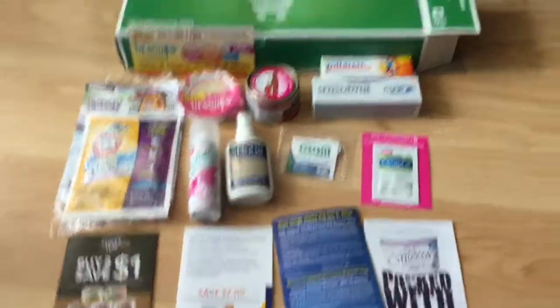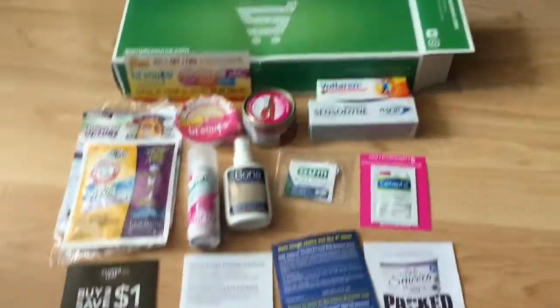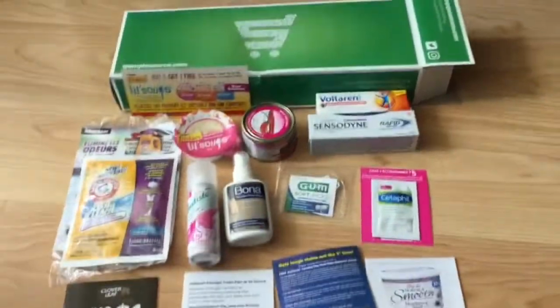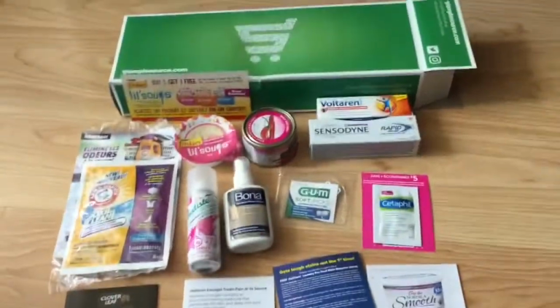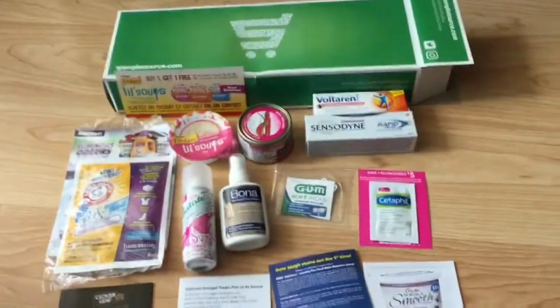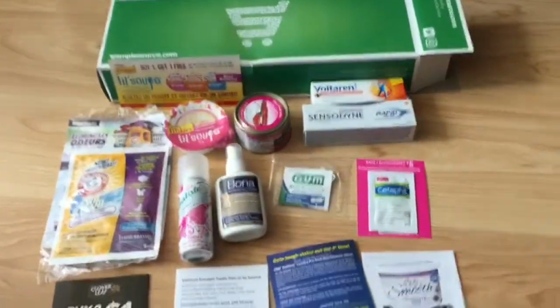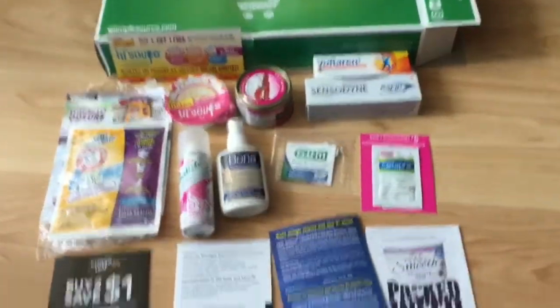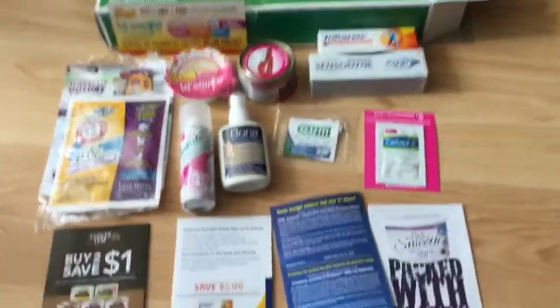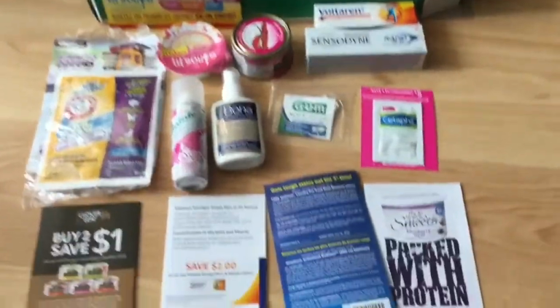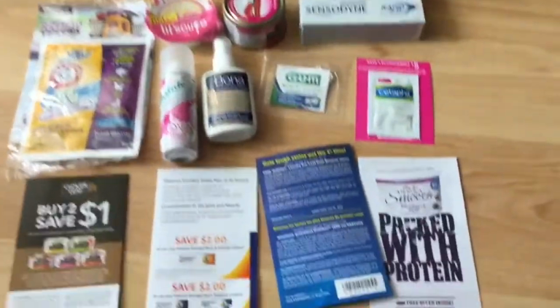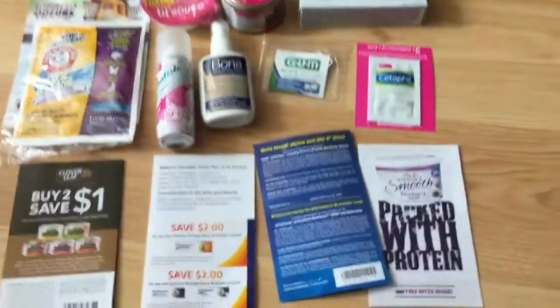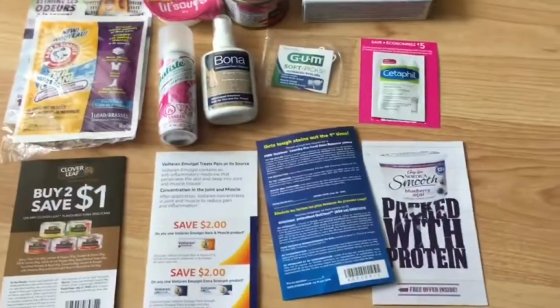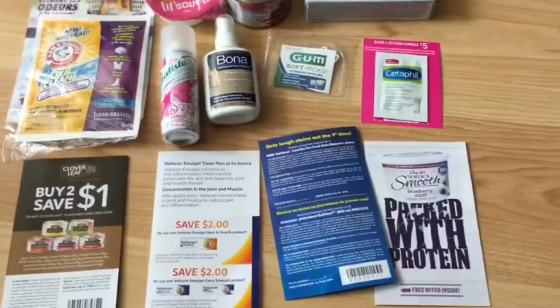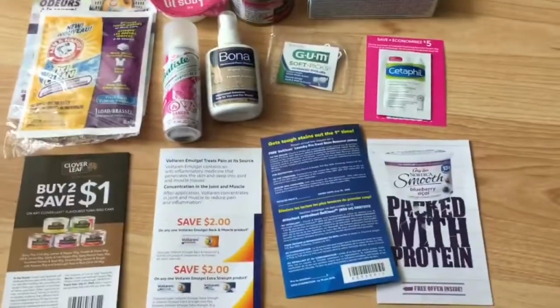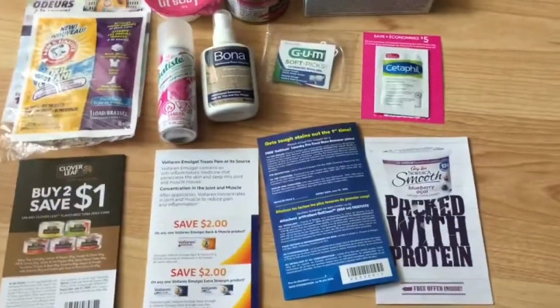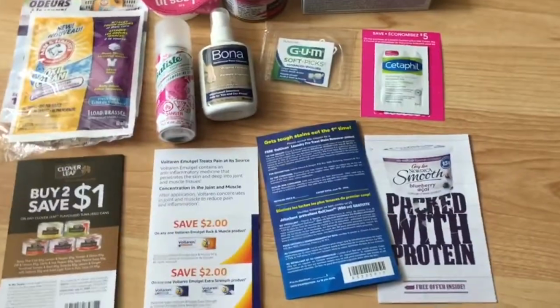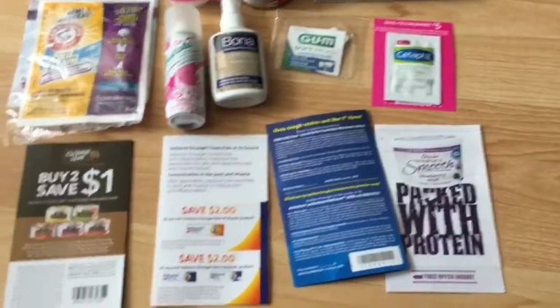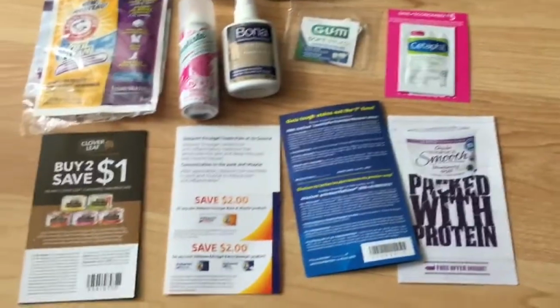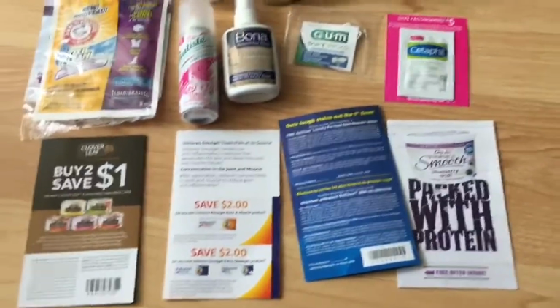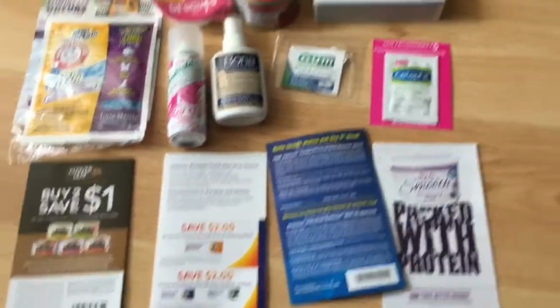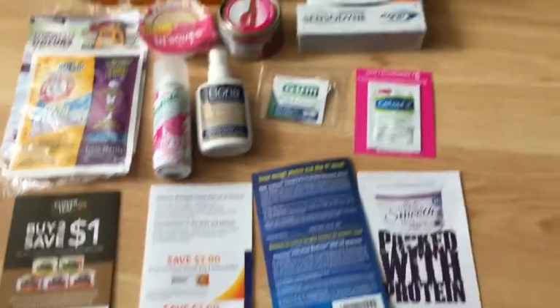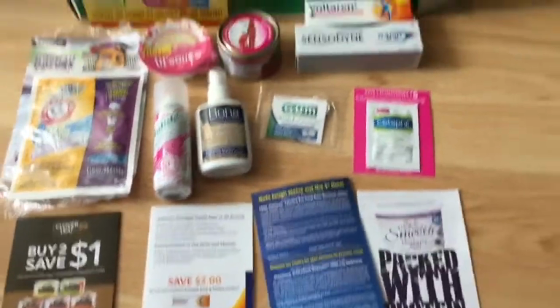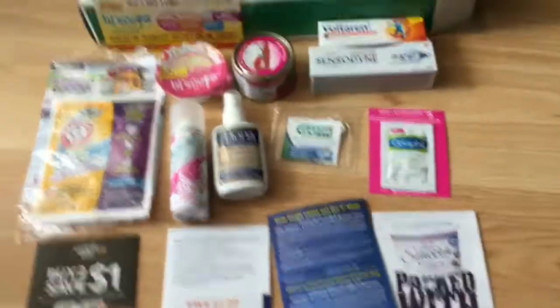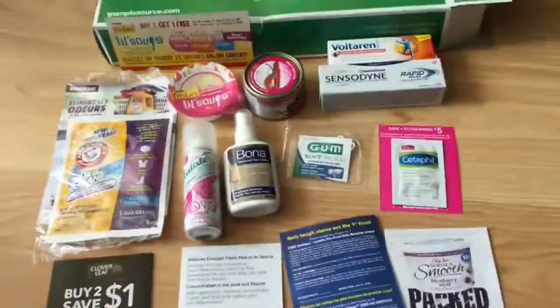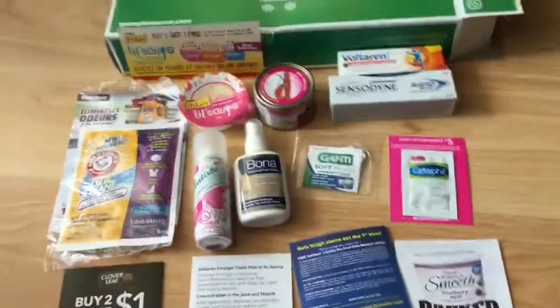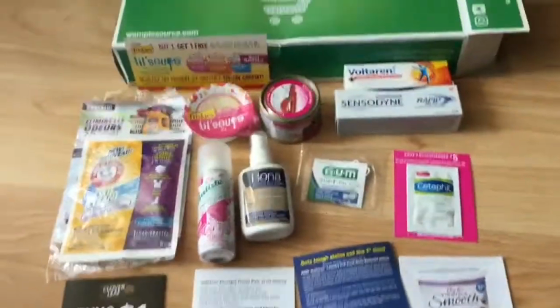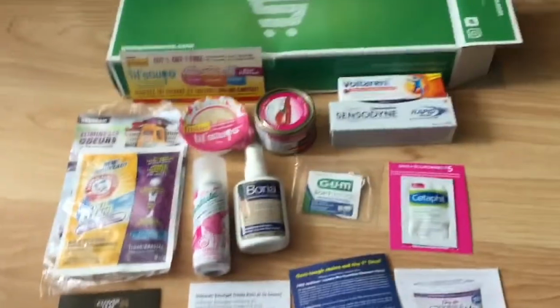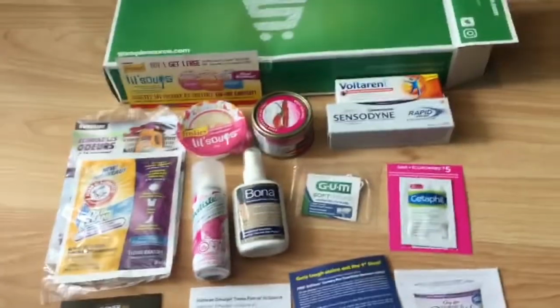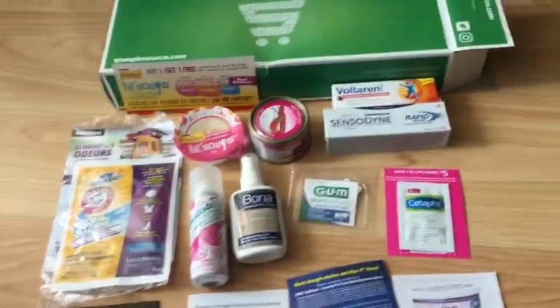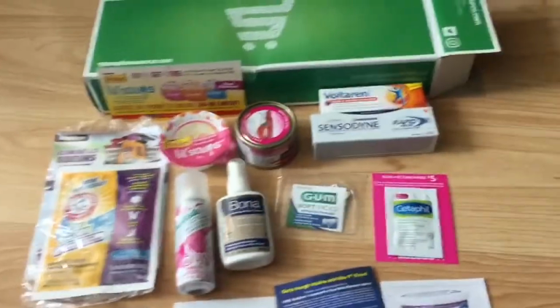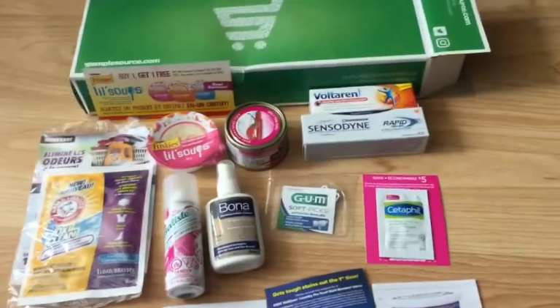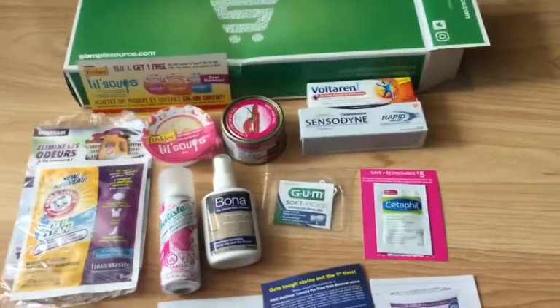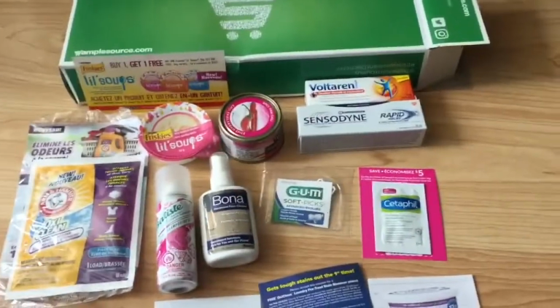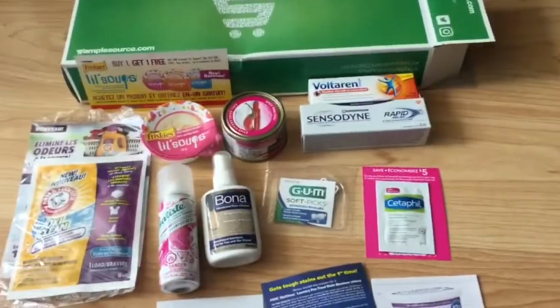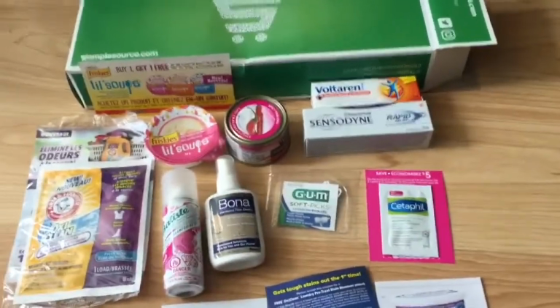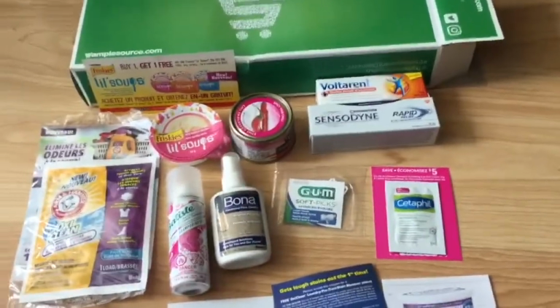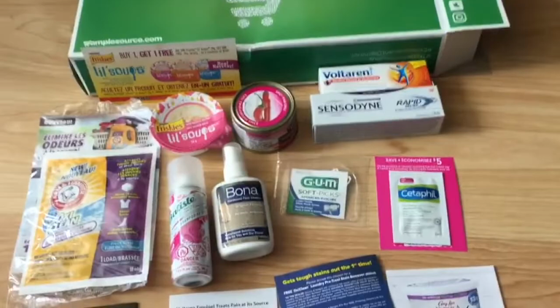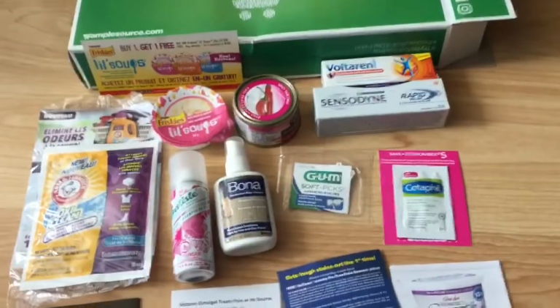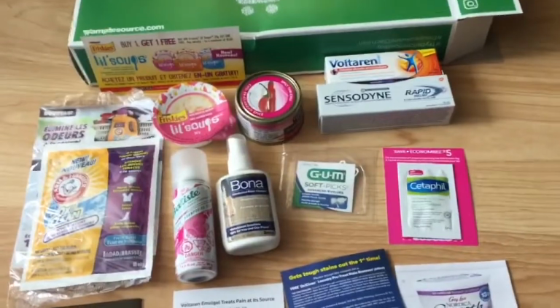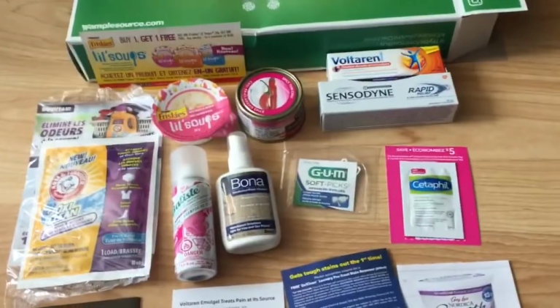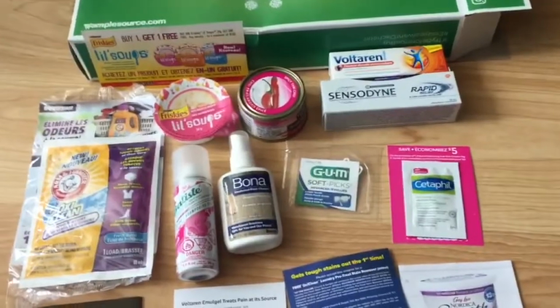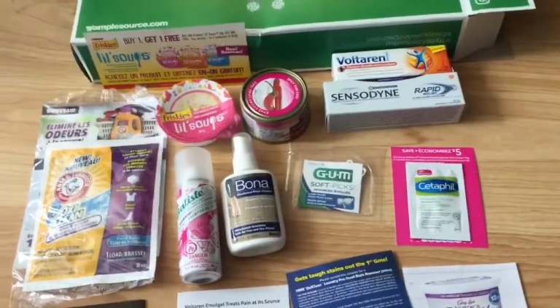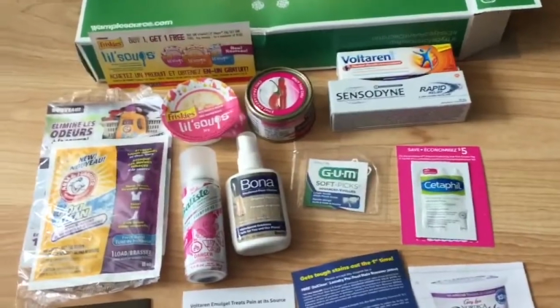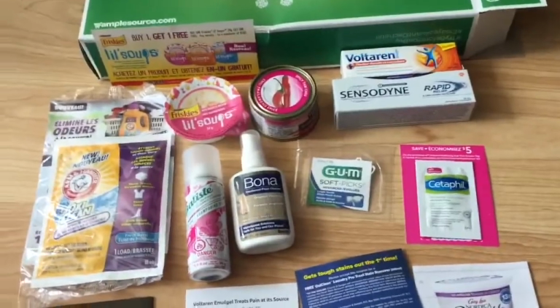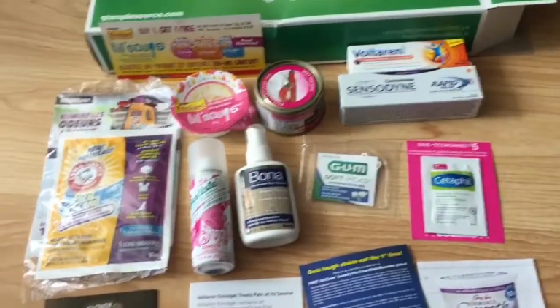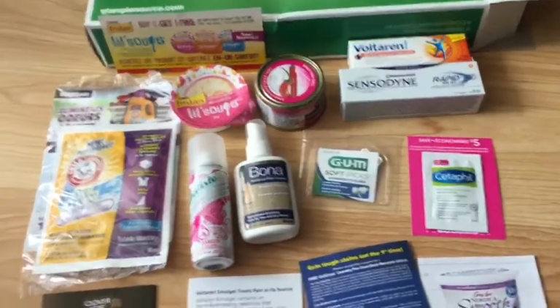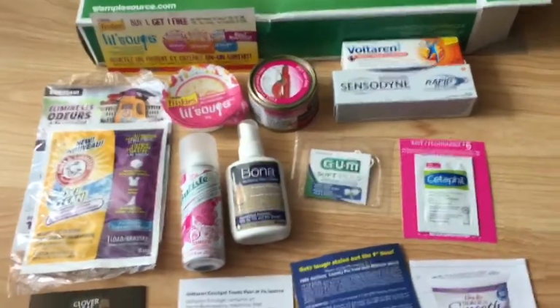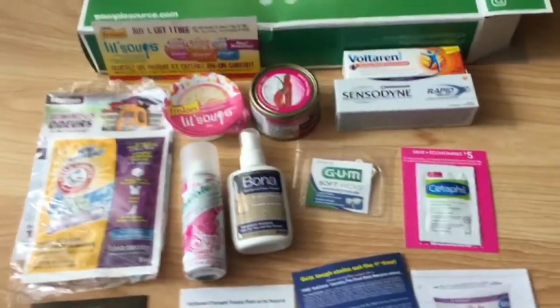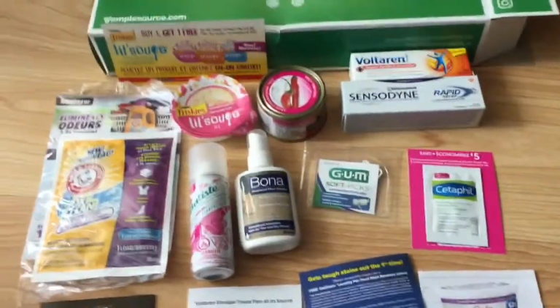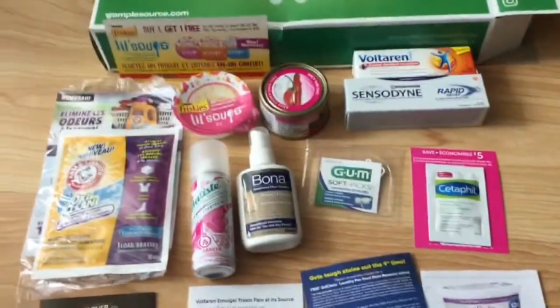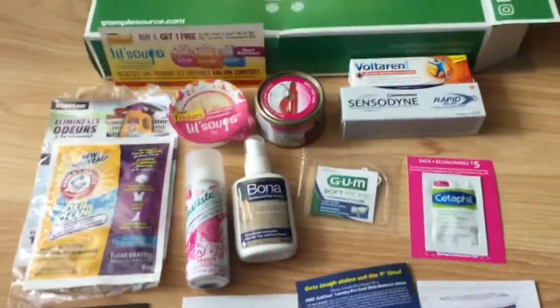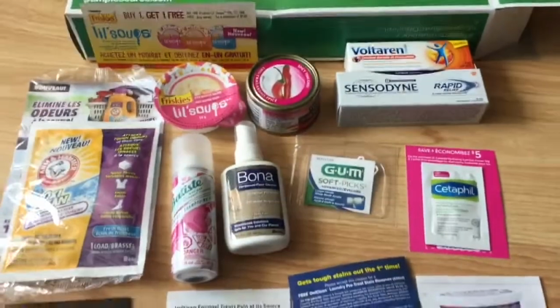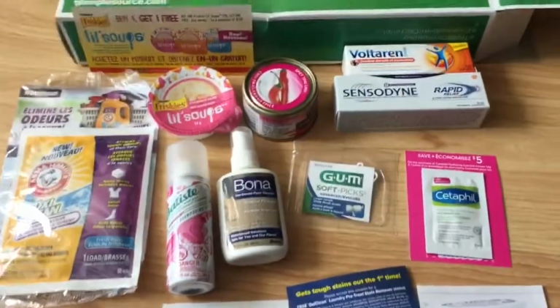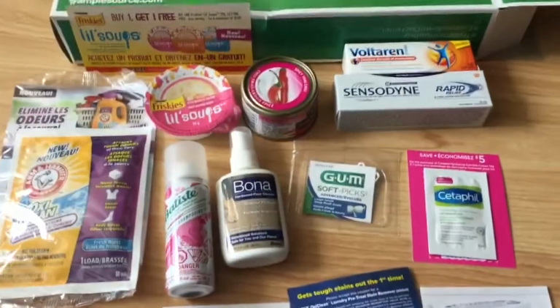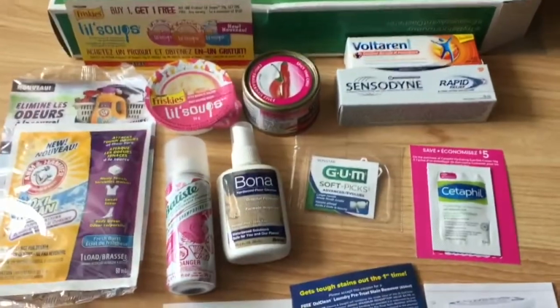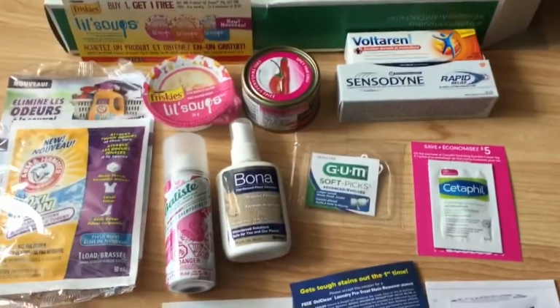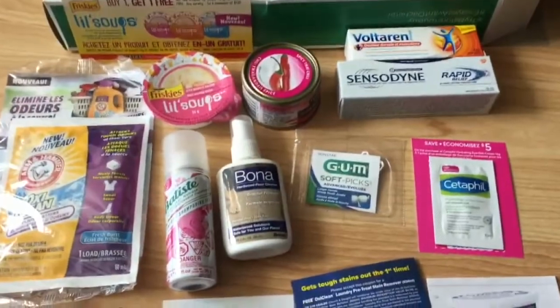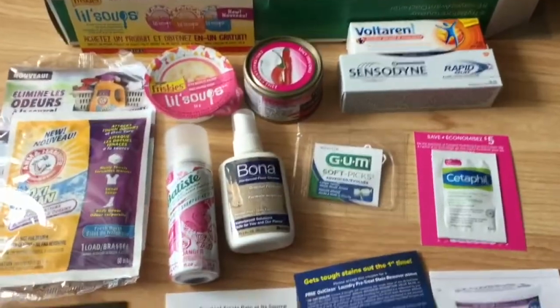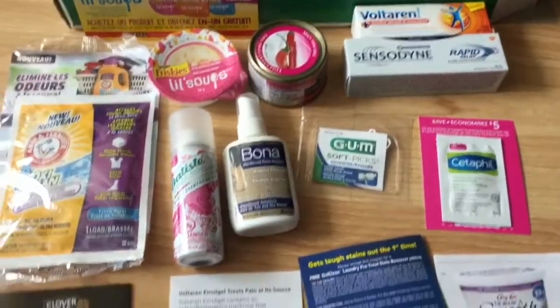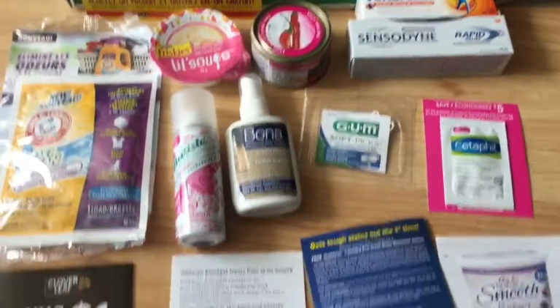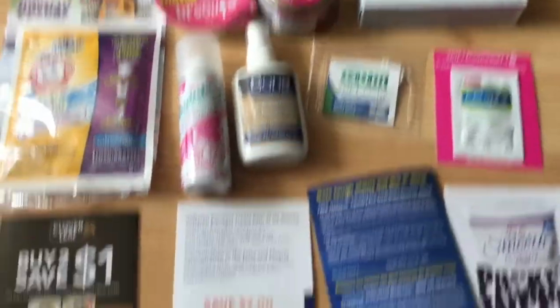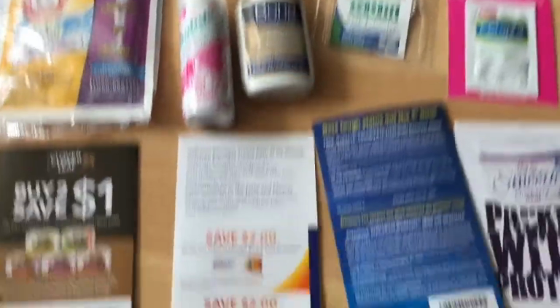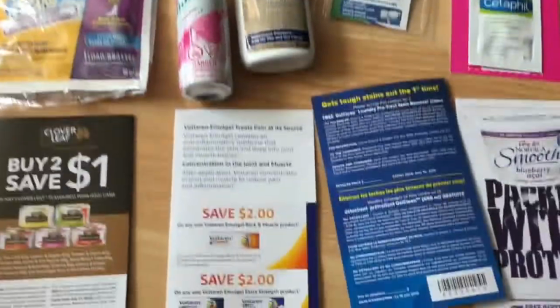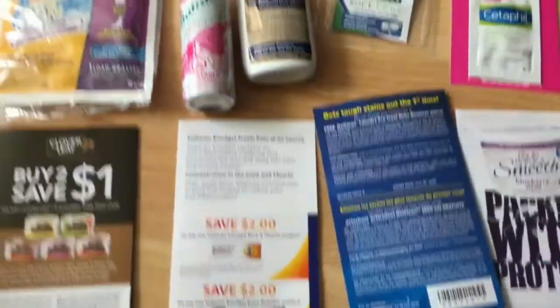Hi guys, welcome back to my channel. Today I'm going to show you what I got in my Sample Source box. So these are the things that I got.